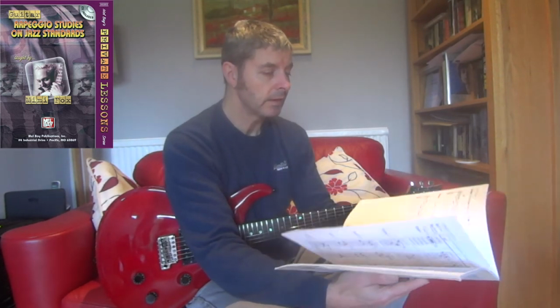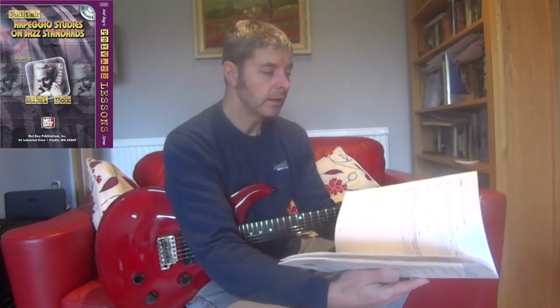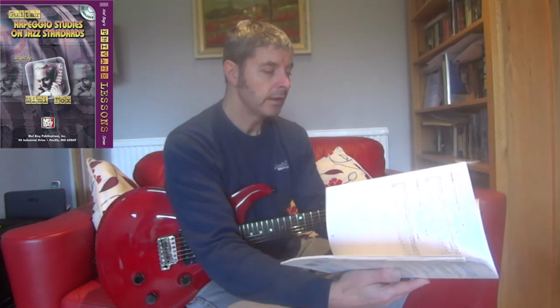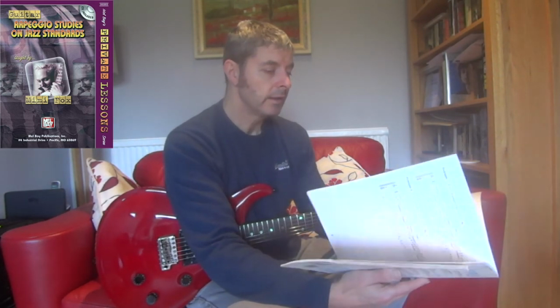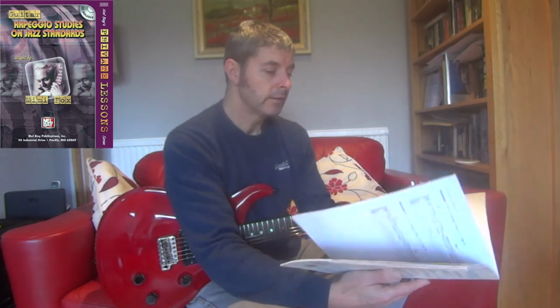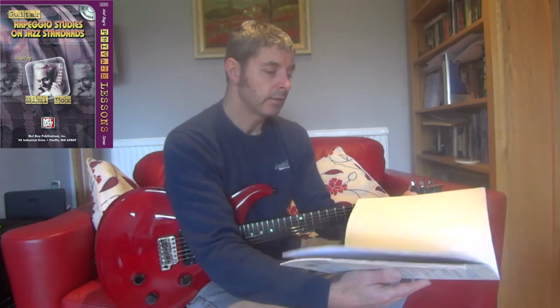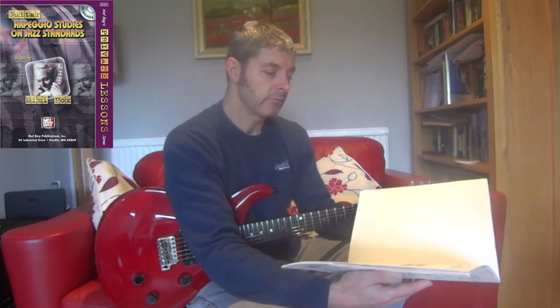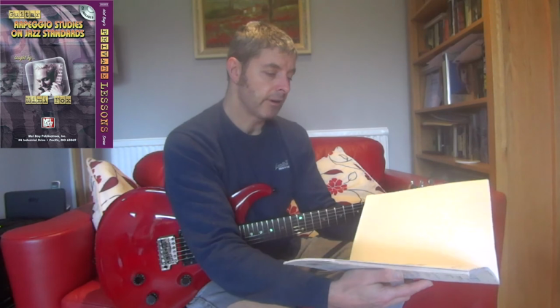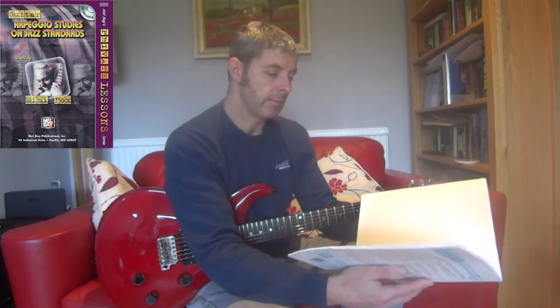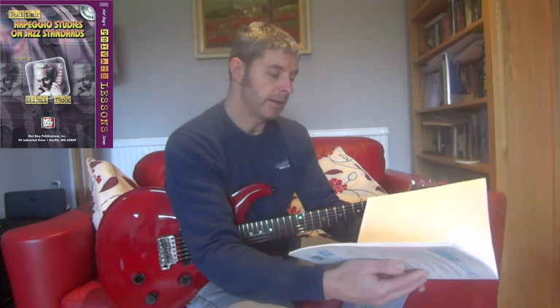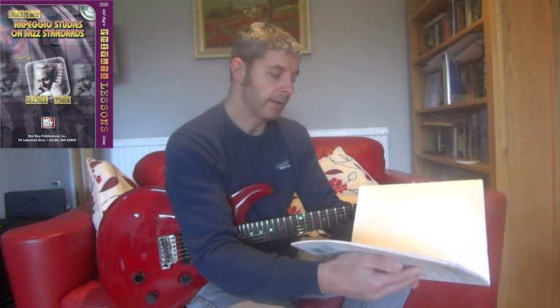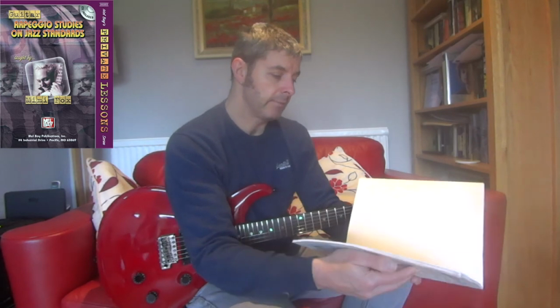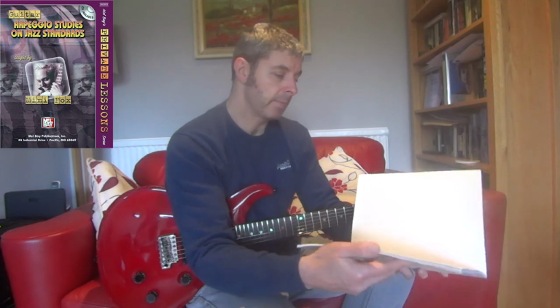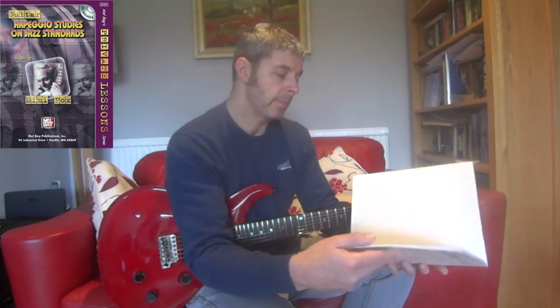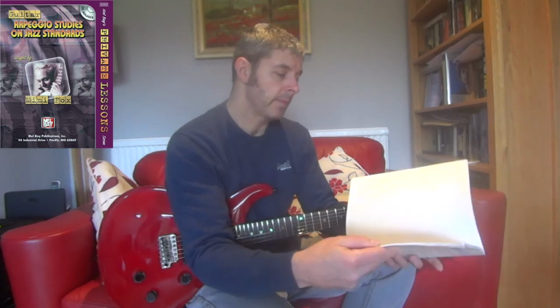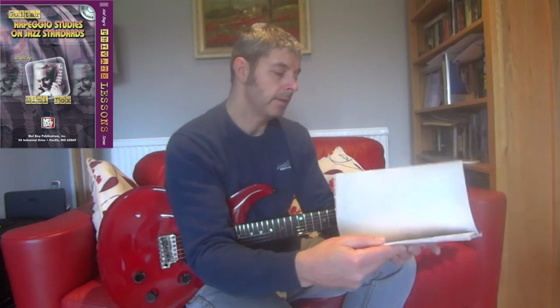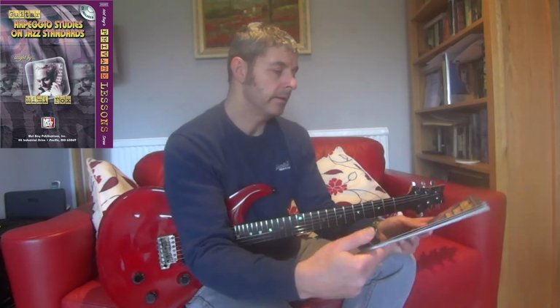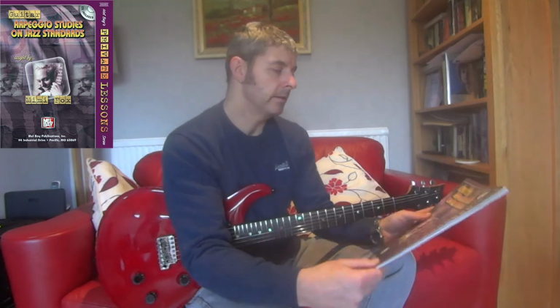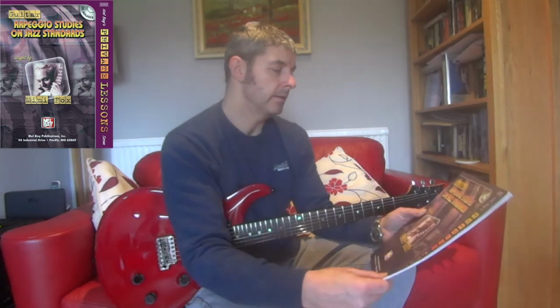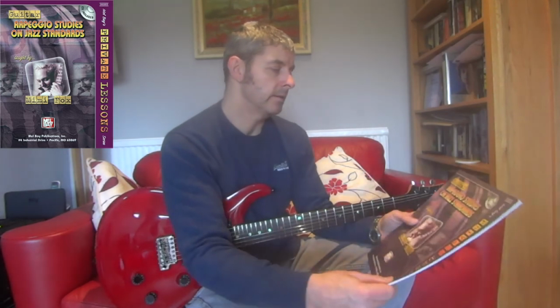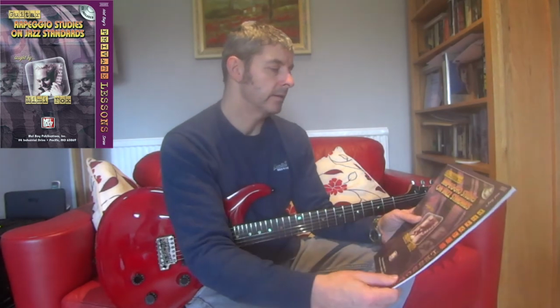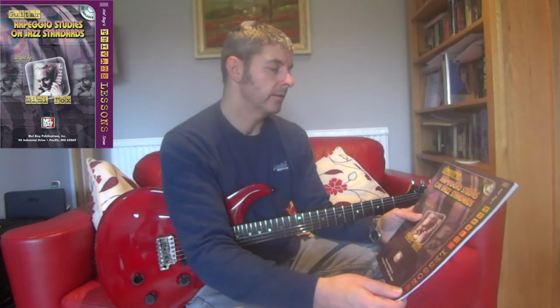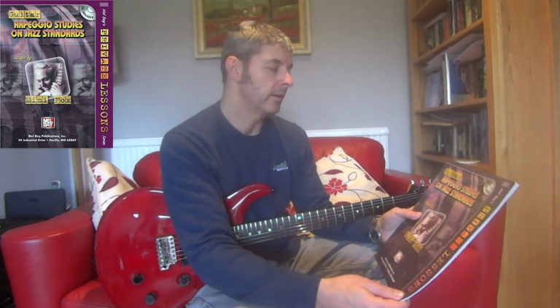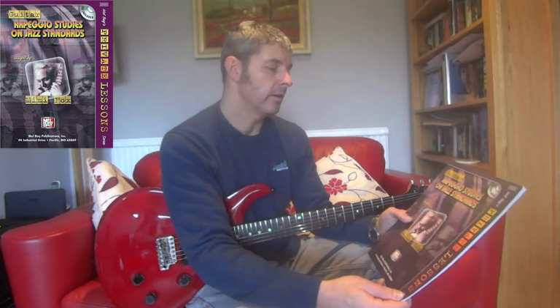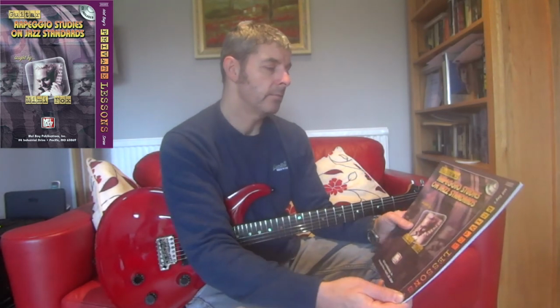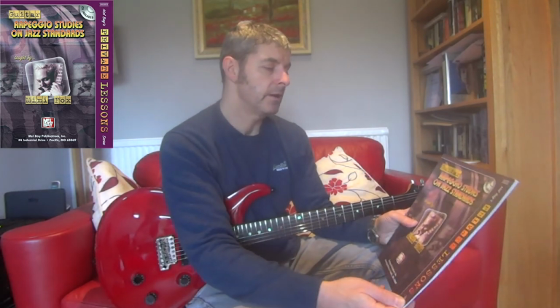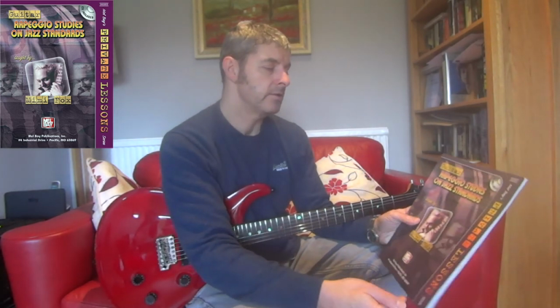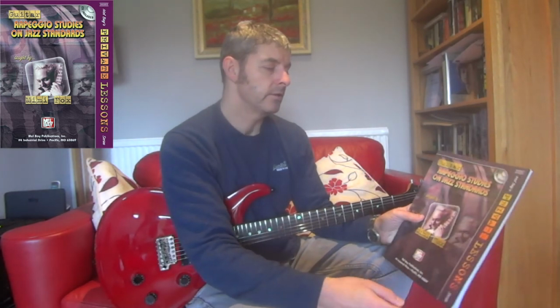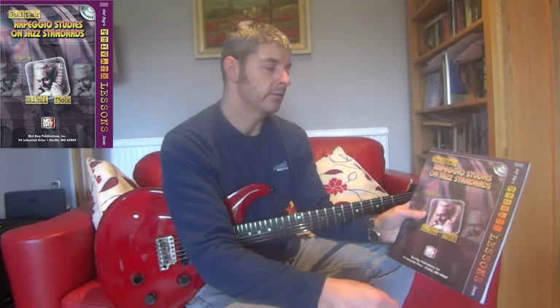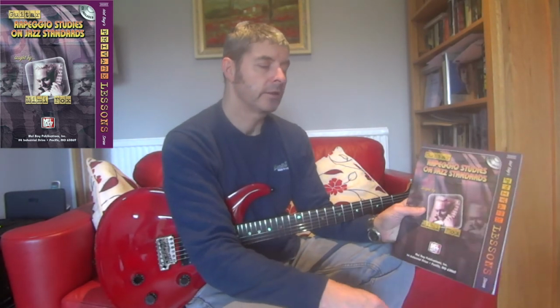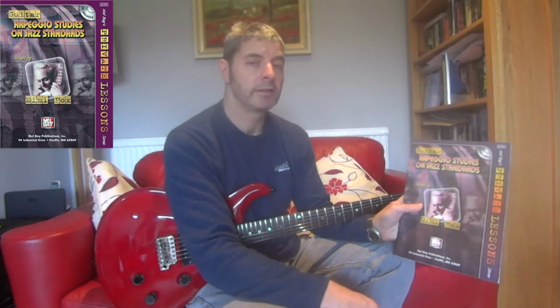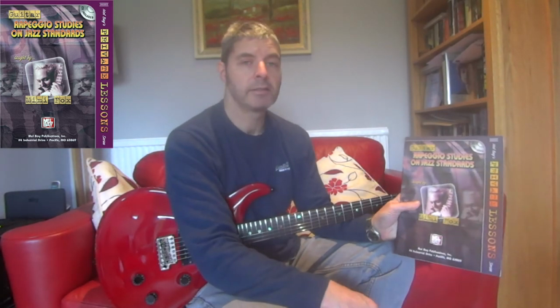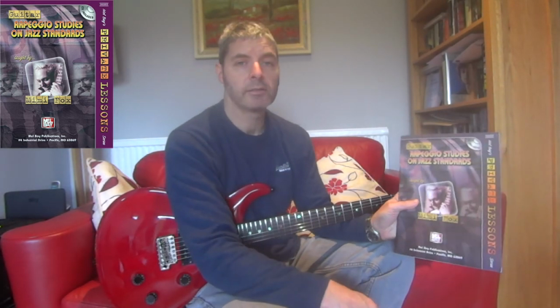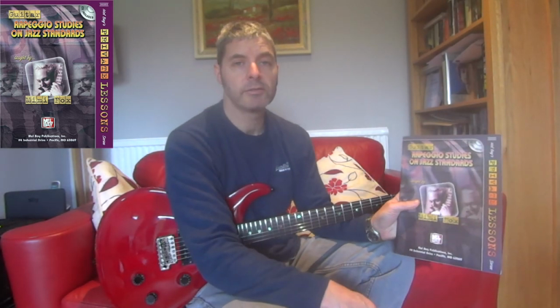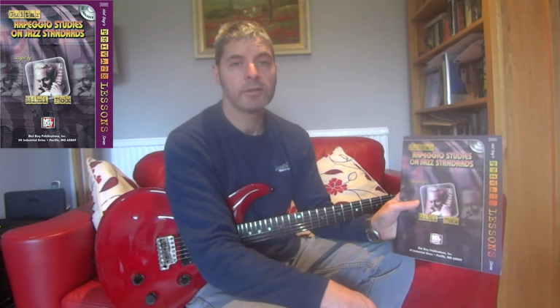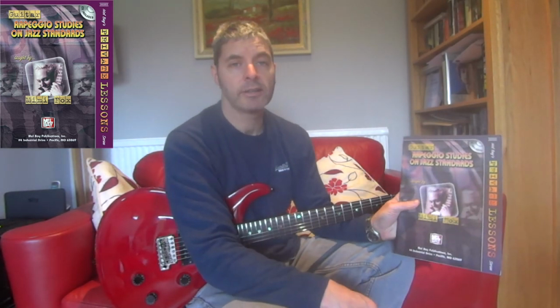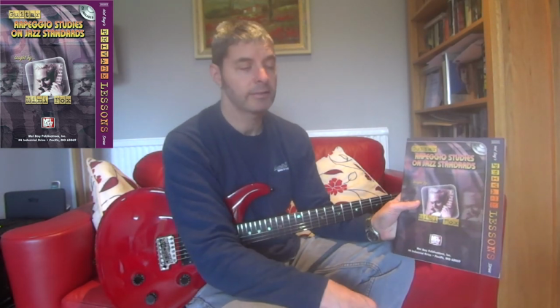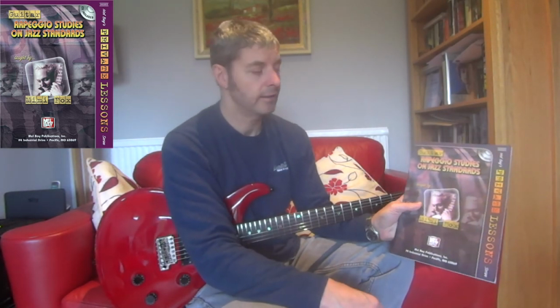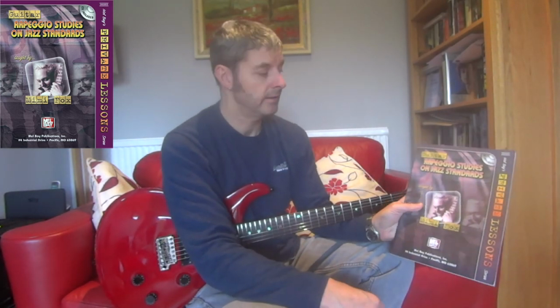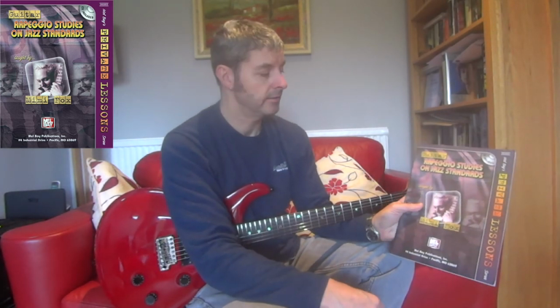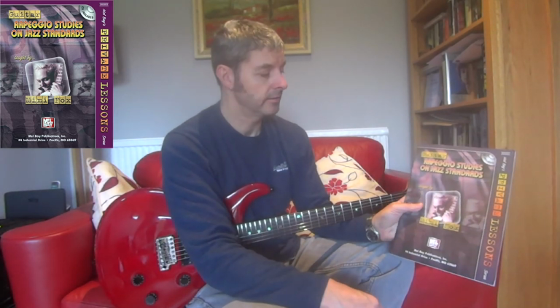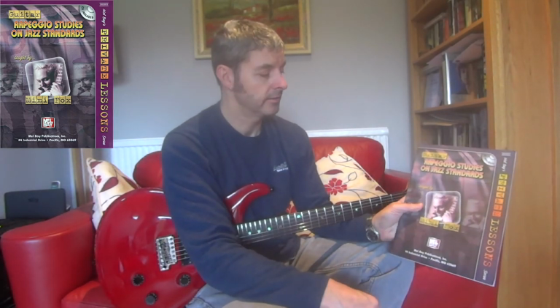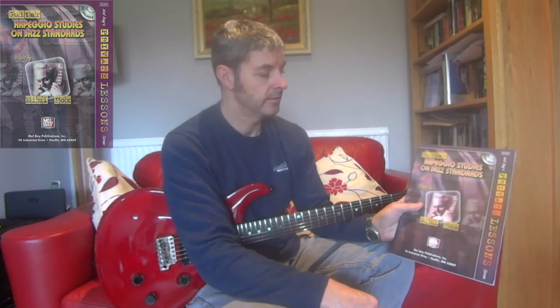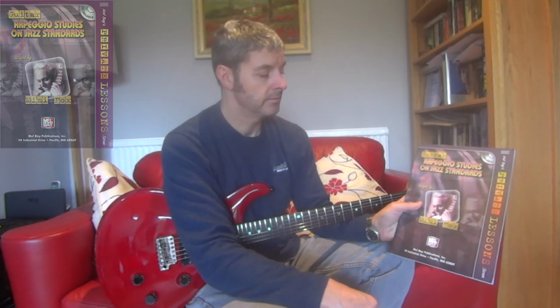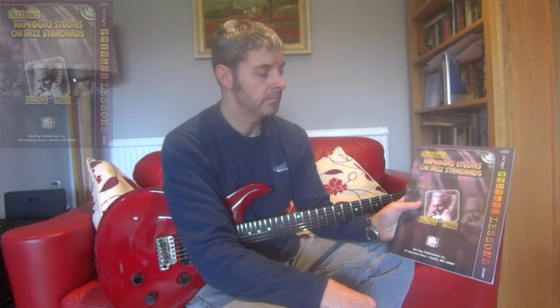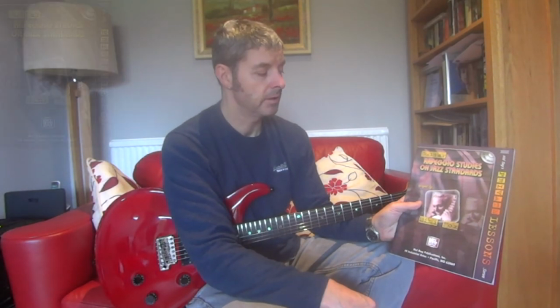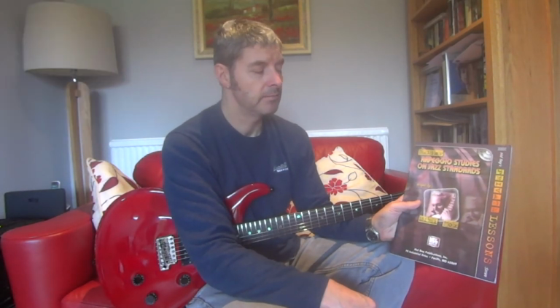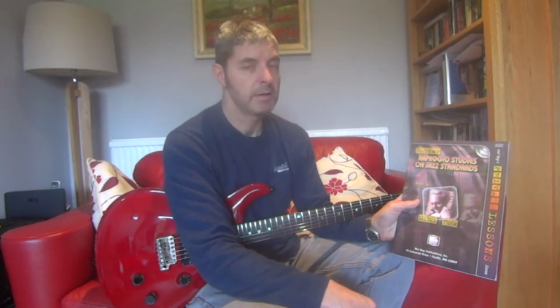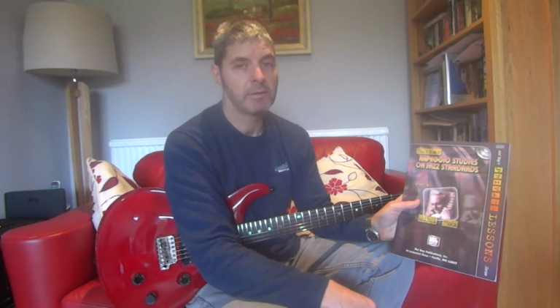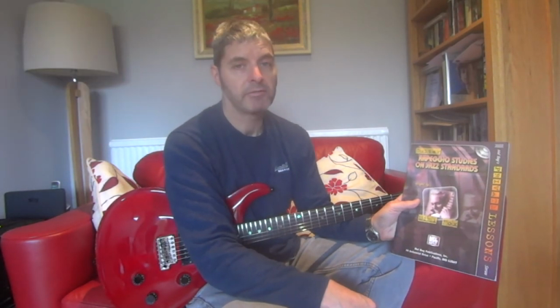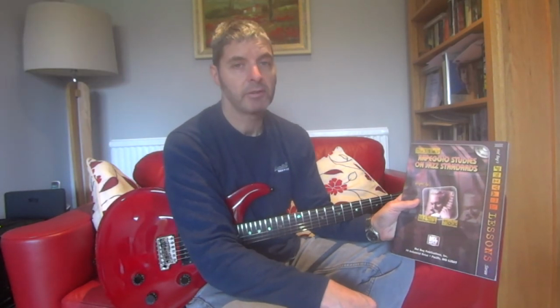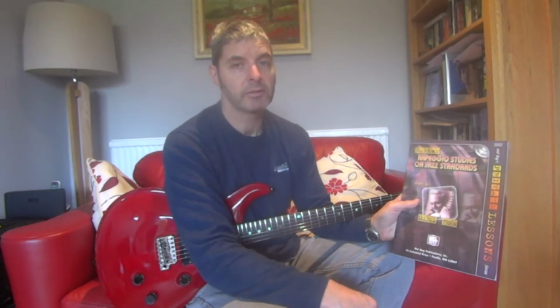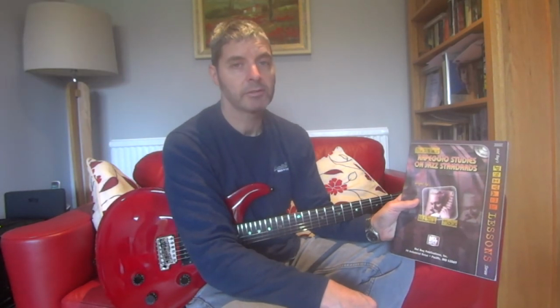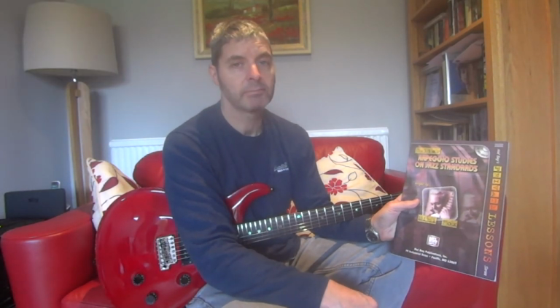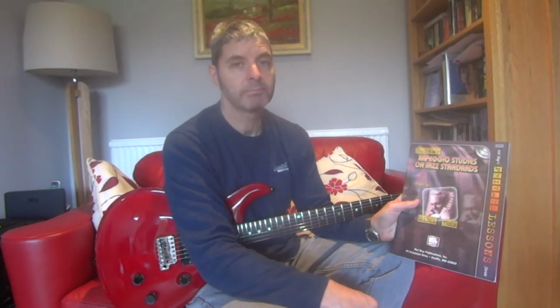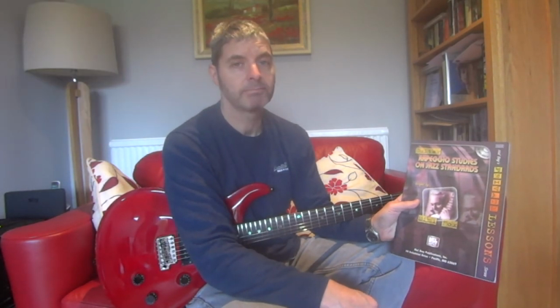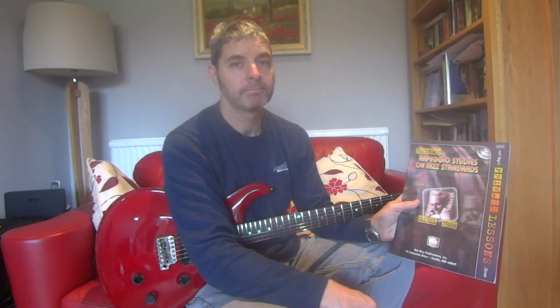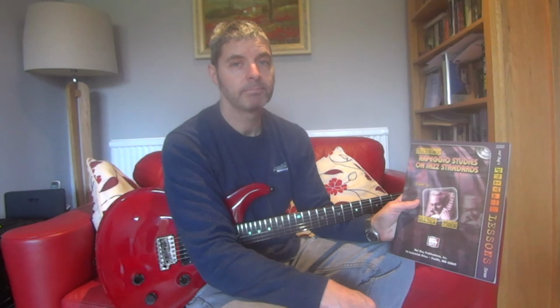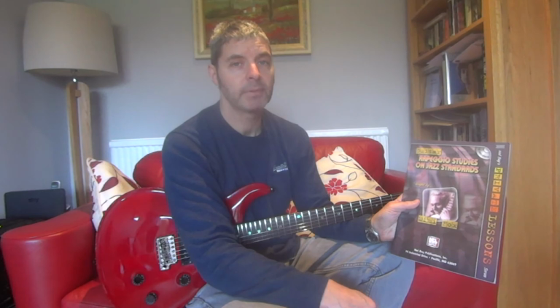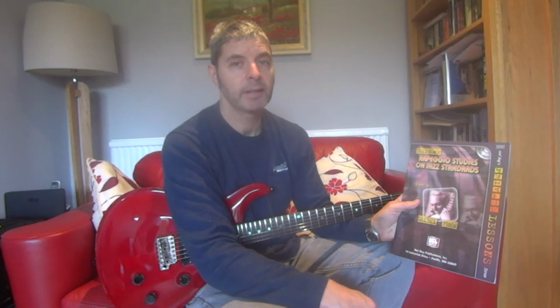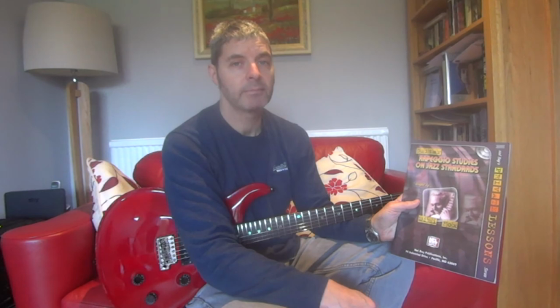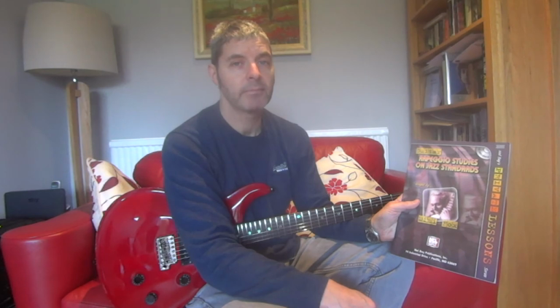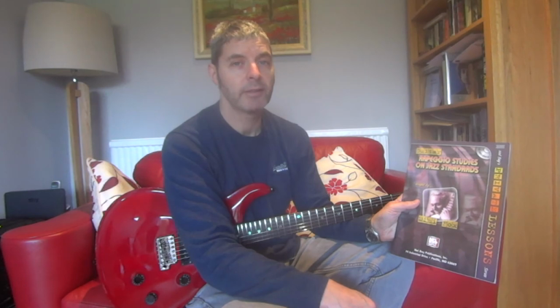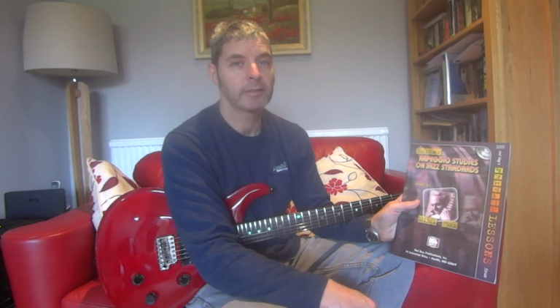I think it's a good one, so I recommend it. Guitar Arpeggio Studies on Jazz Standards by Mimi Fox. Thanks.